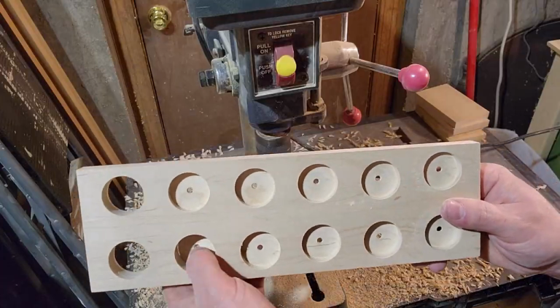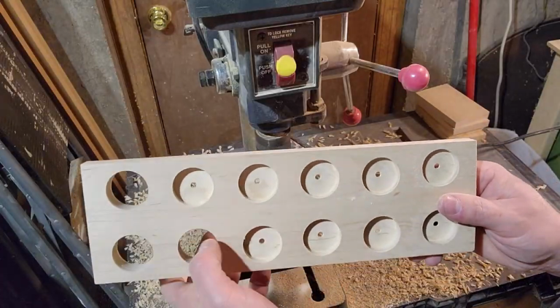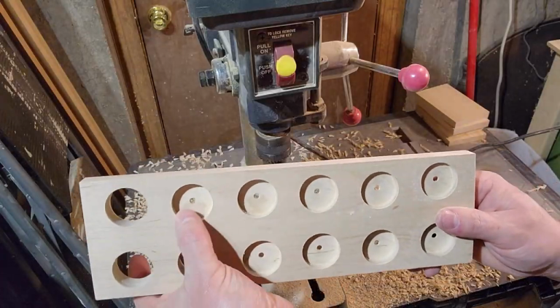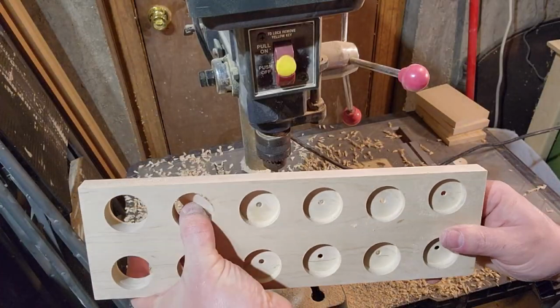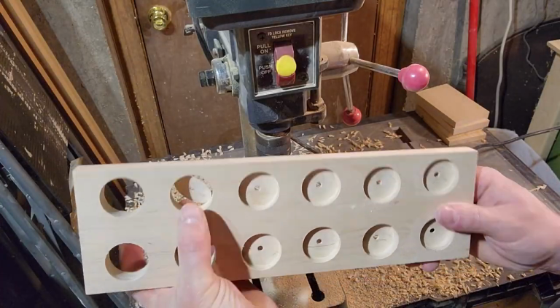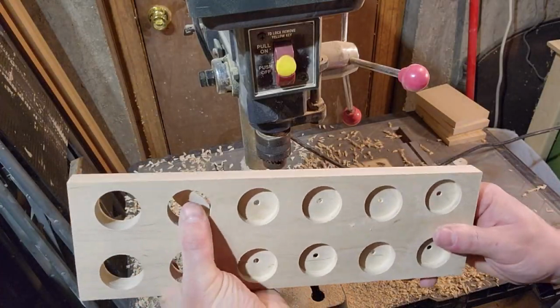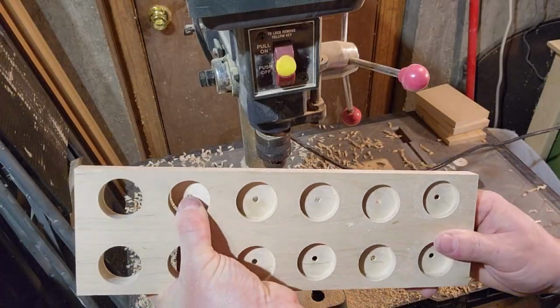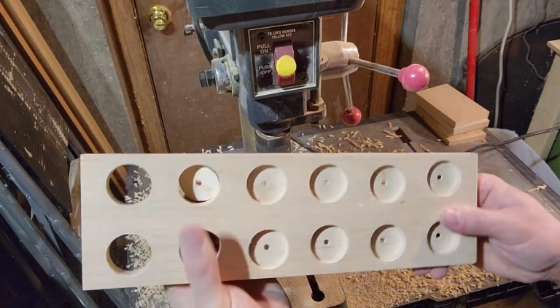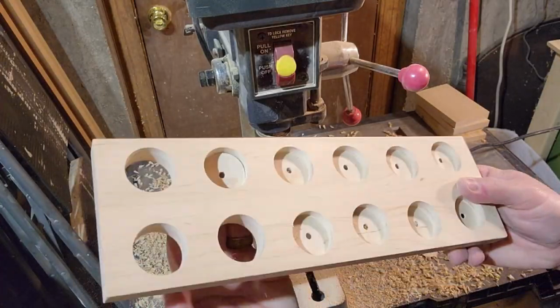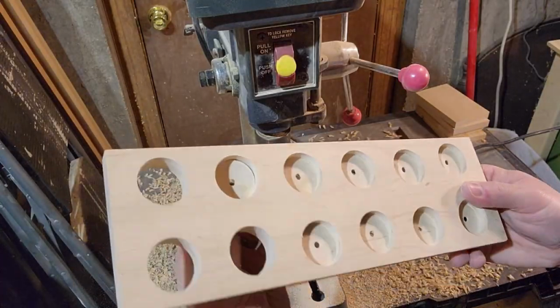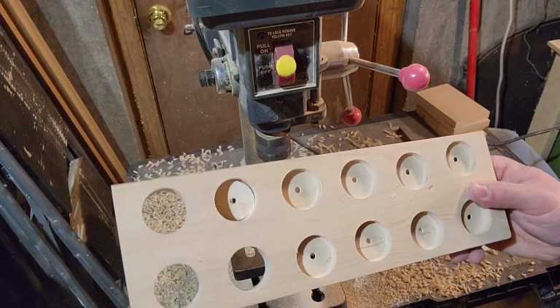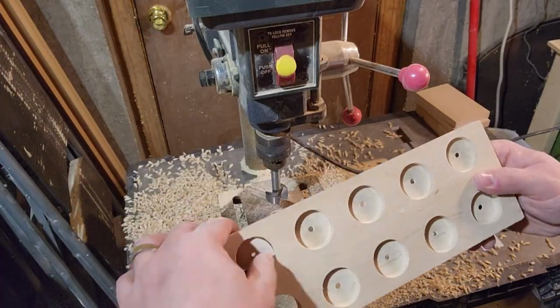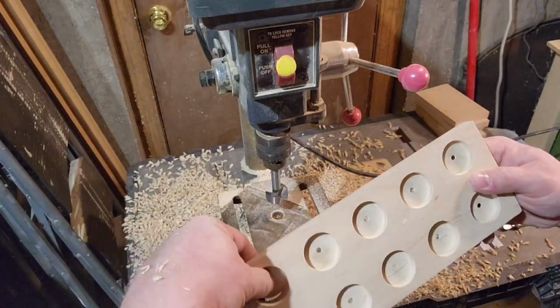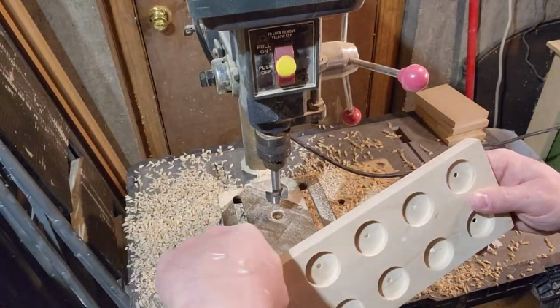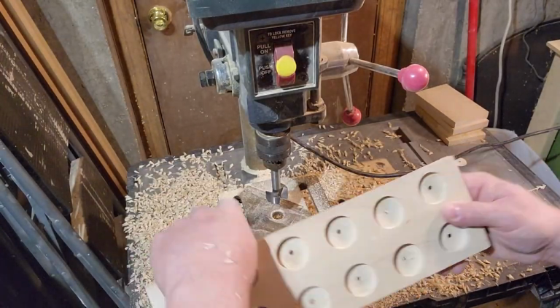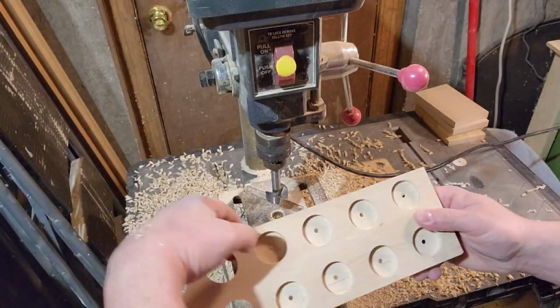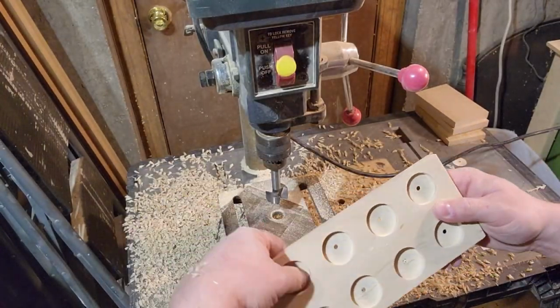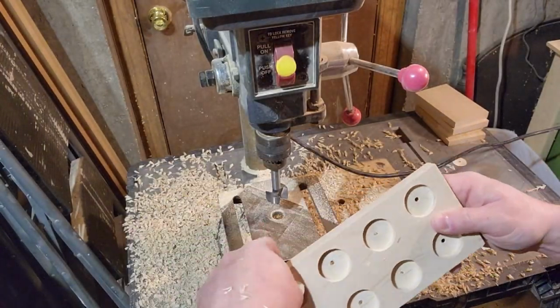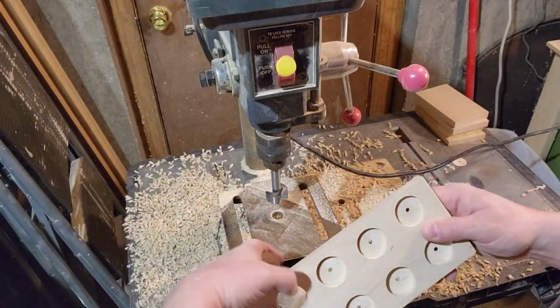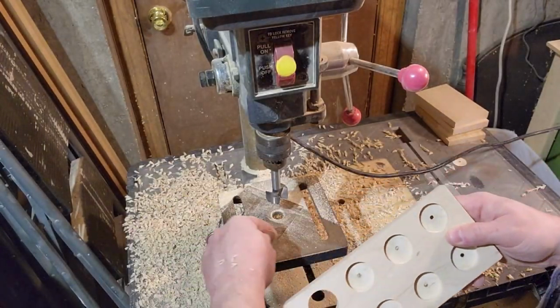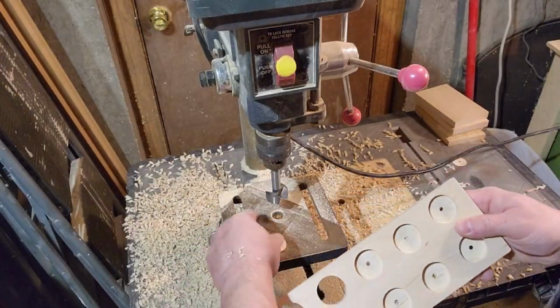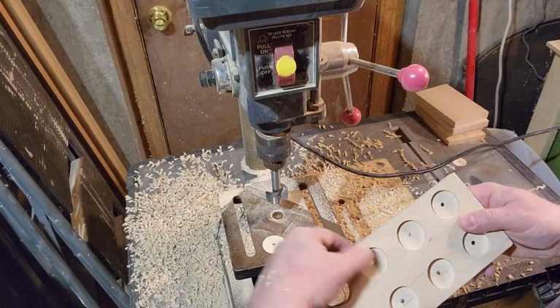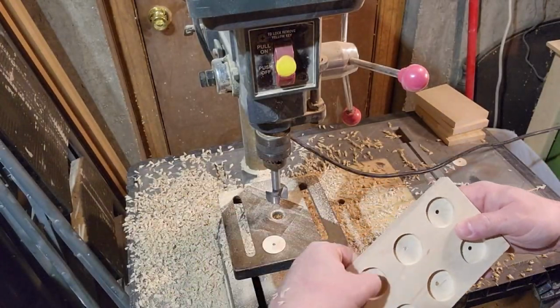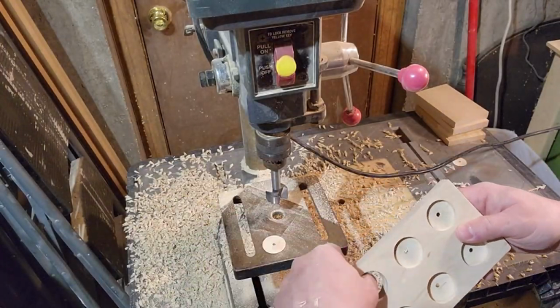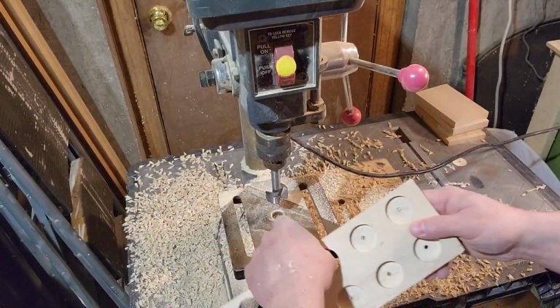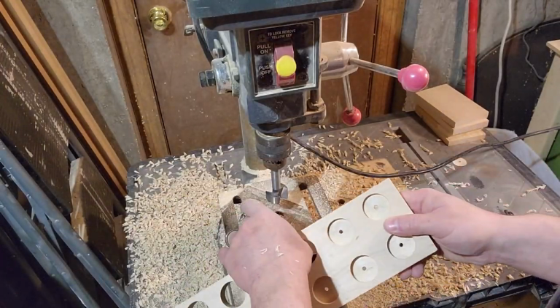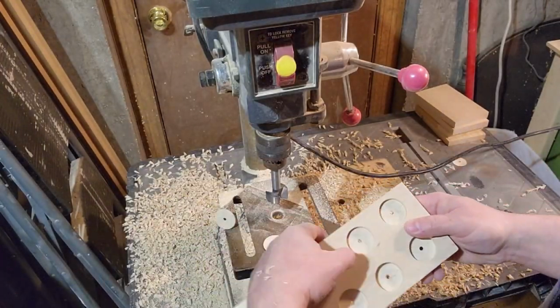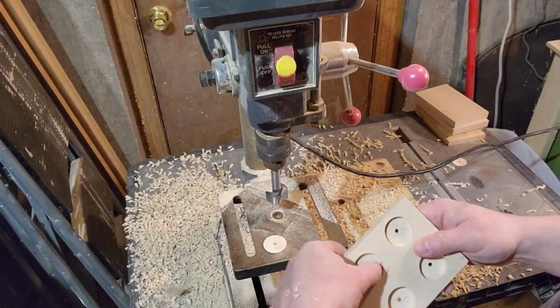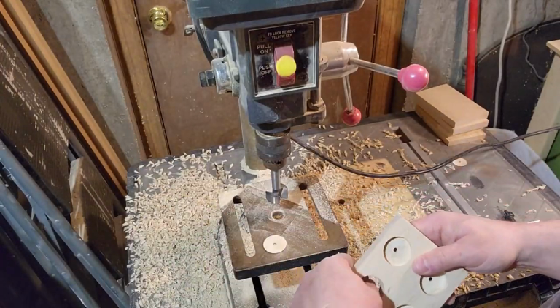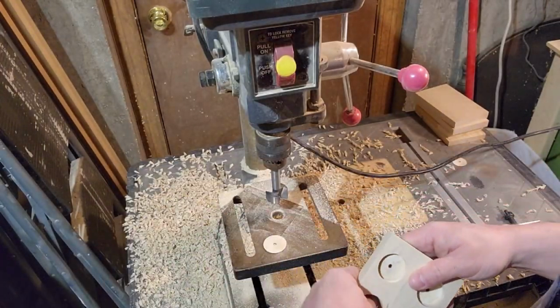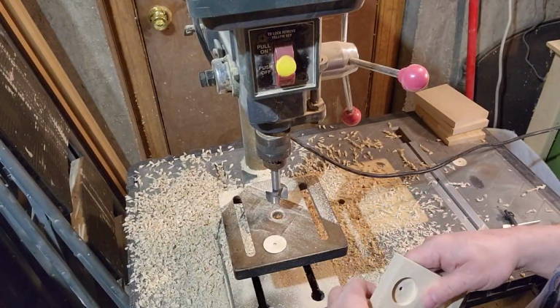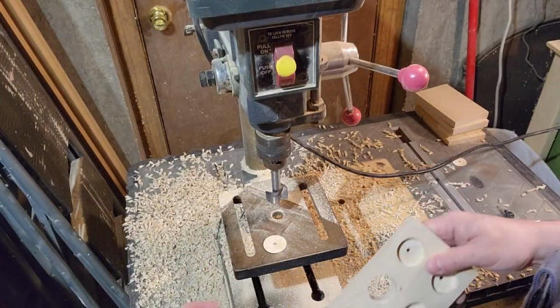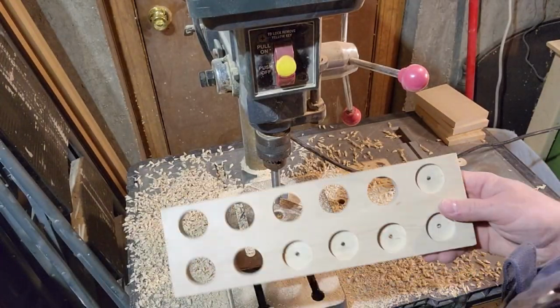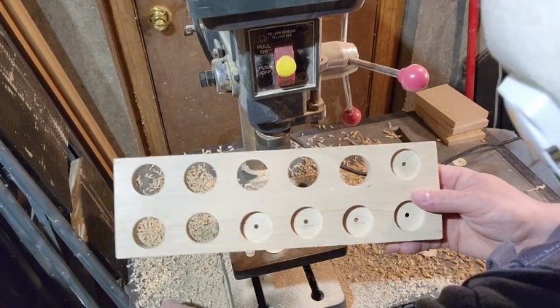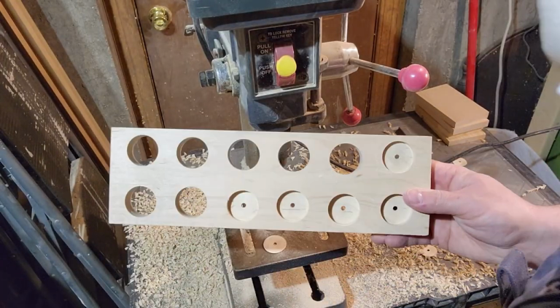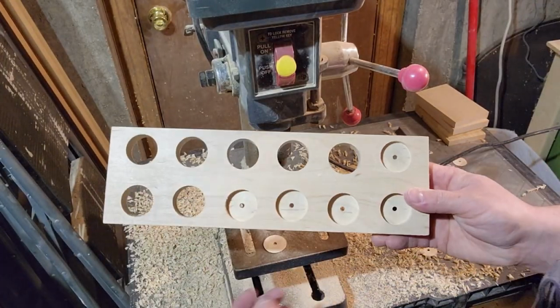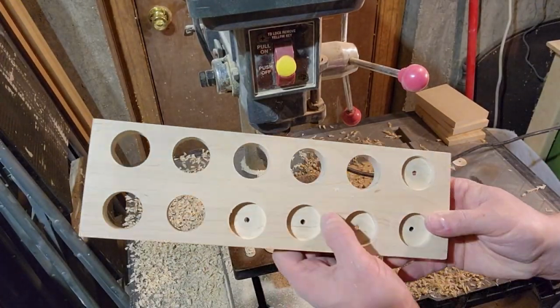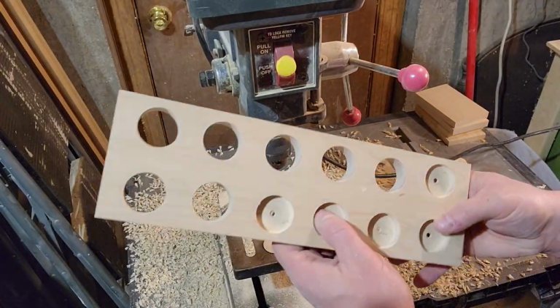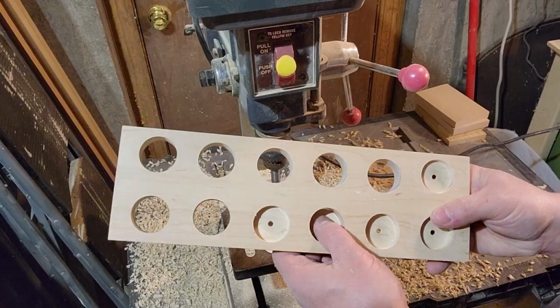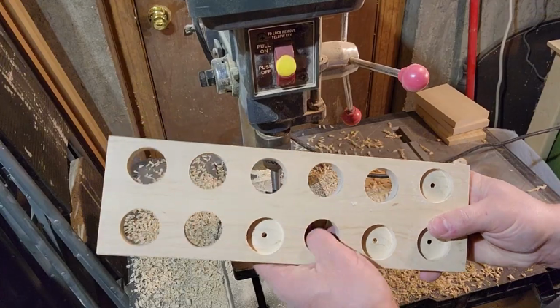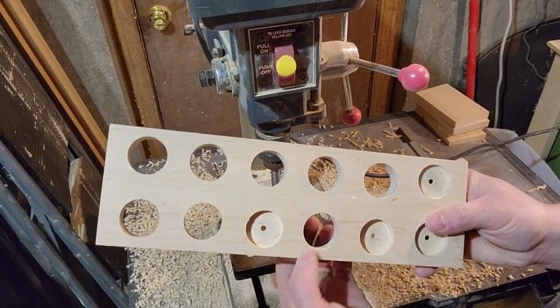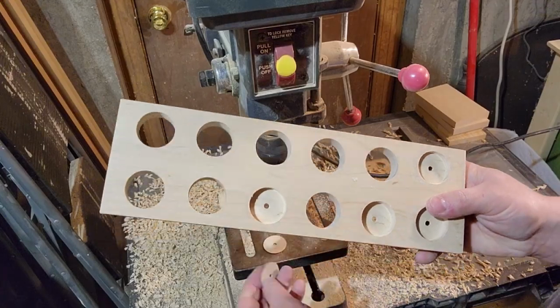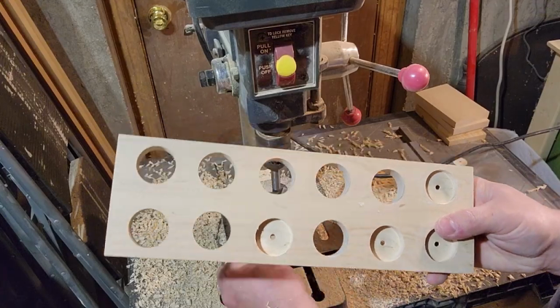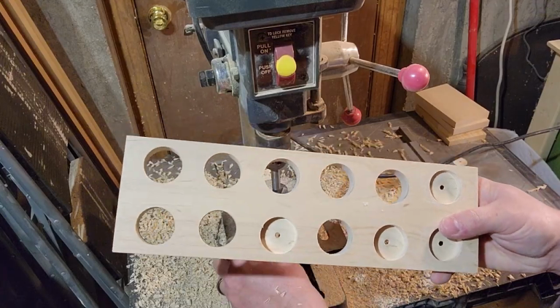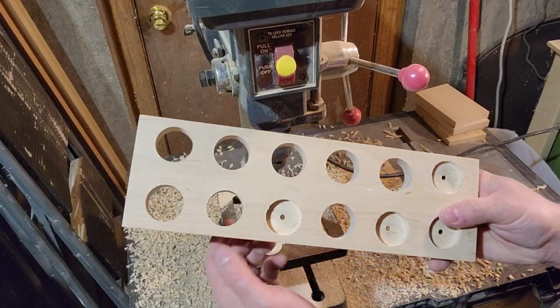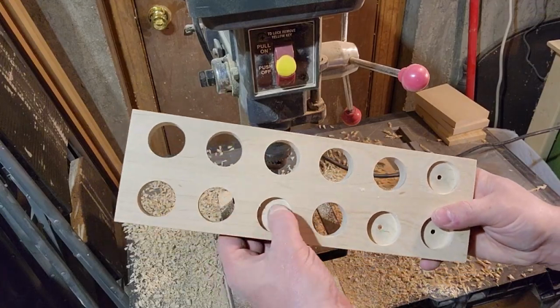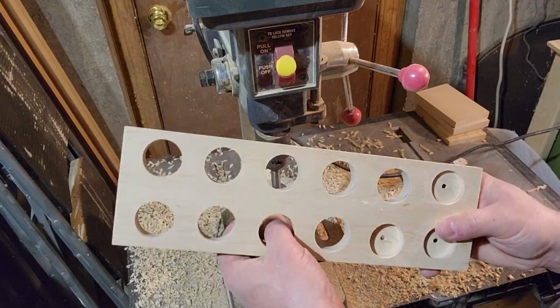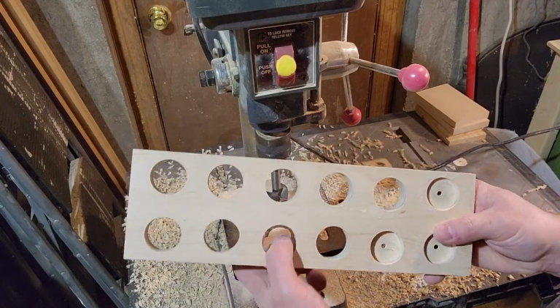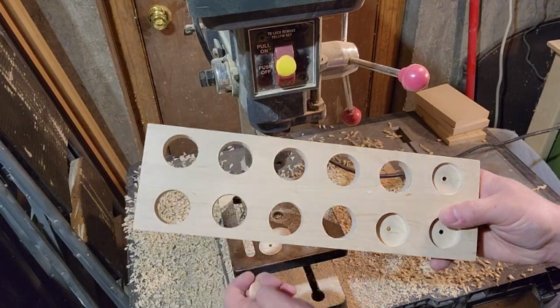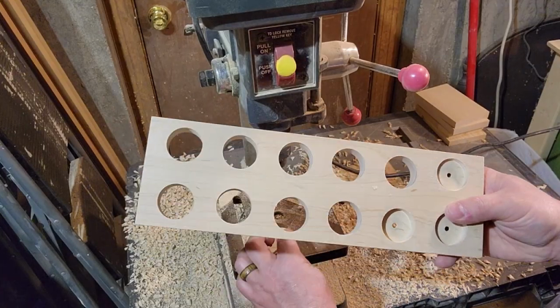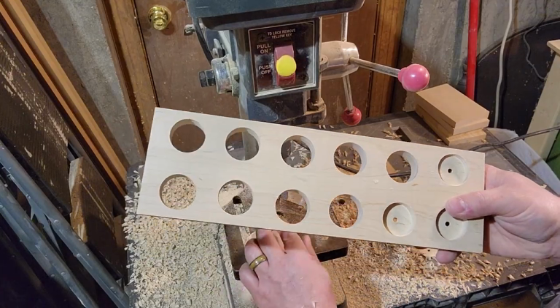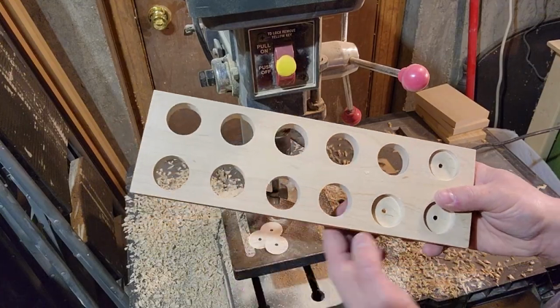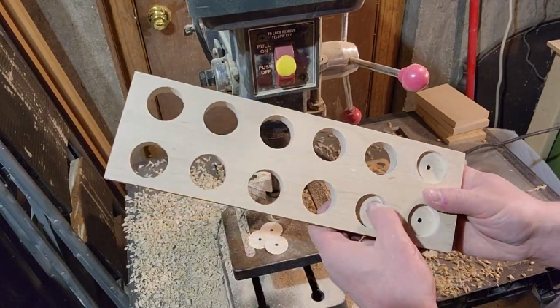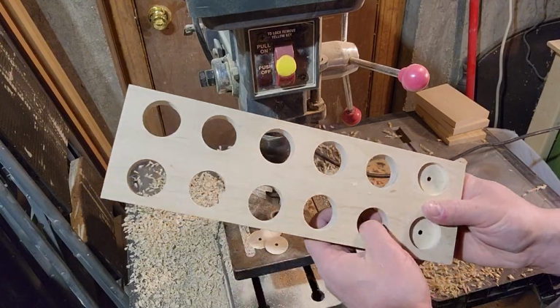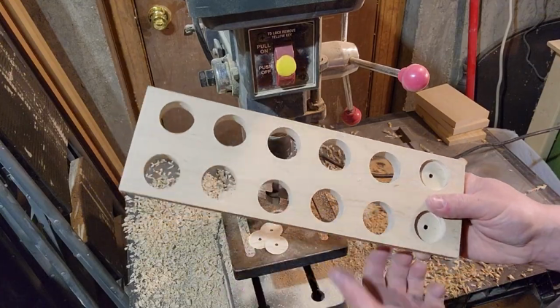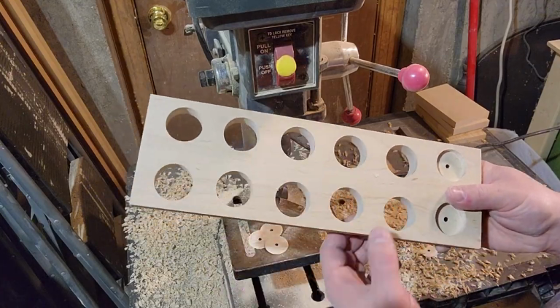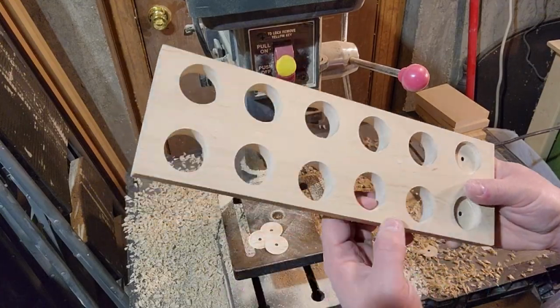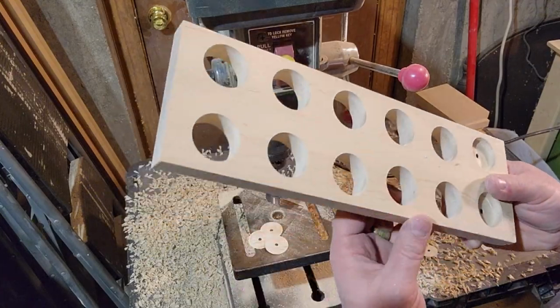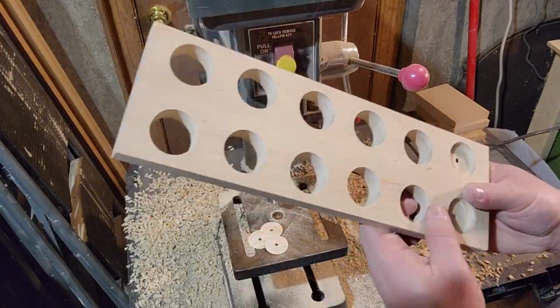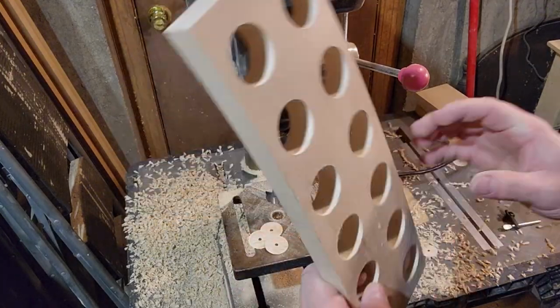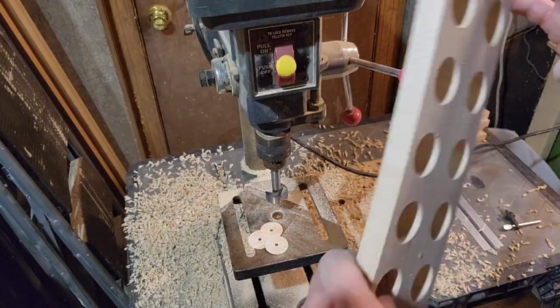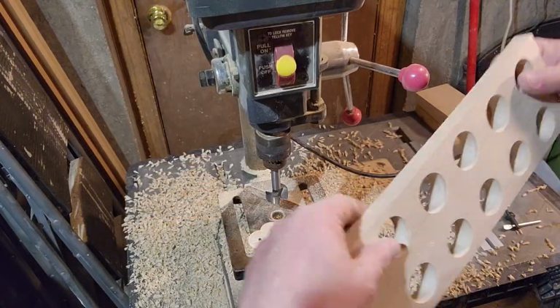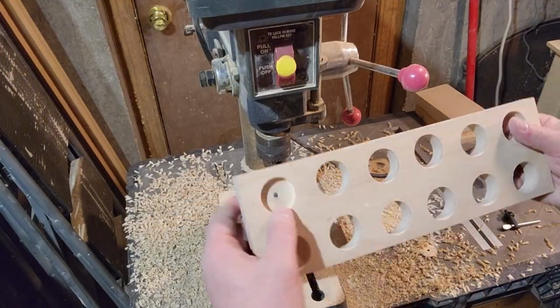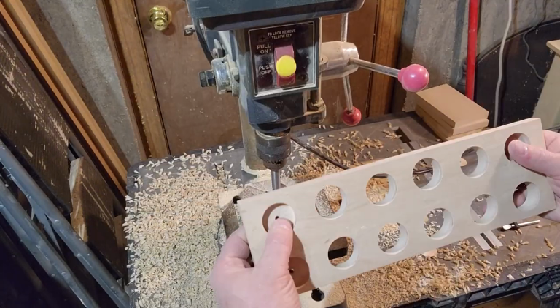When cutting holes with a Forstner, always drill about halfway through from each side, or you risk blowing out the back of the board. This method also leaves little discs in the hole when you're done, which are fun to pop out, though I haven't discovered another use for them yet.